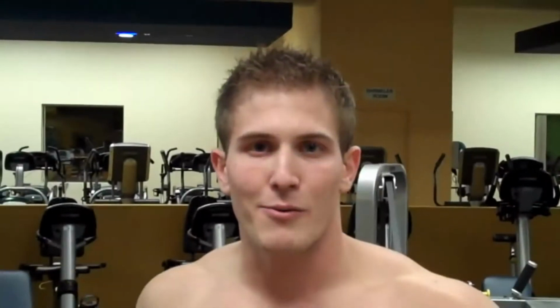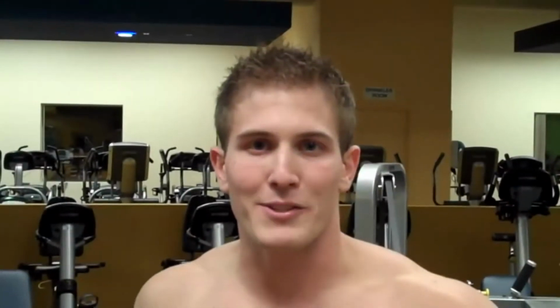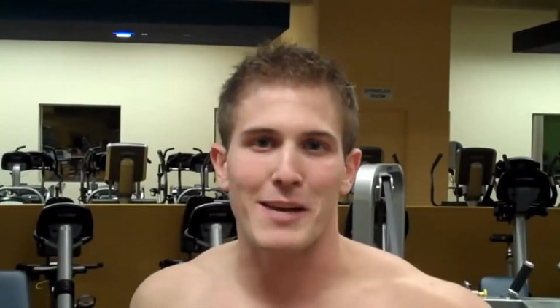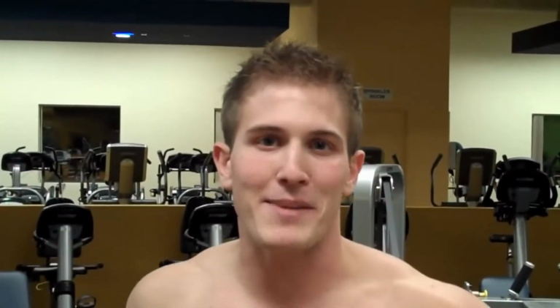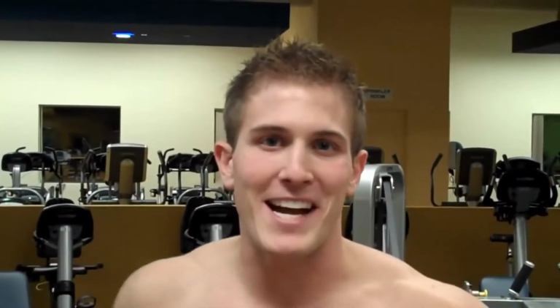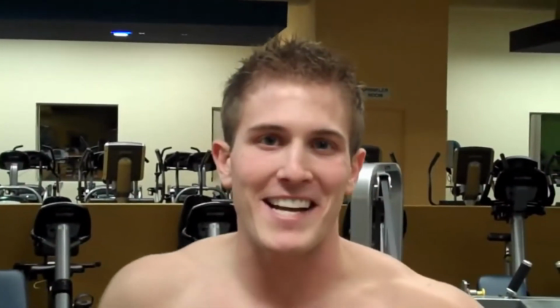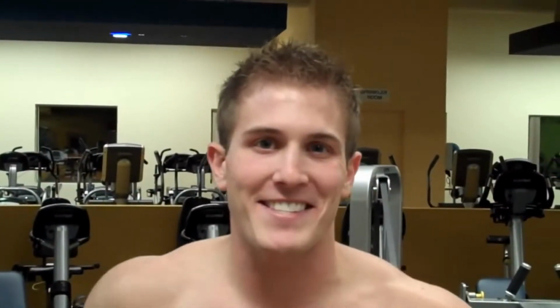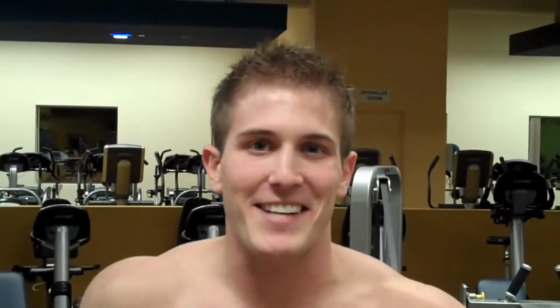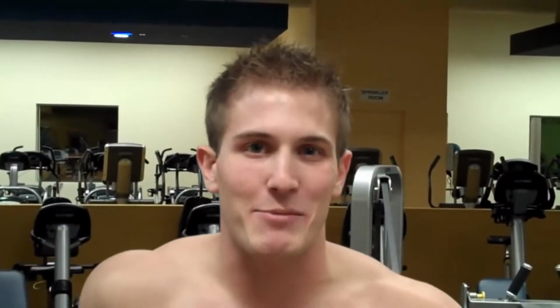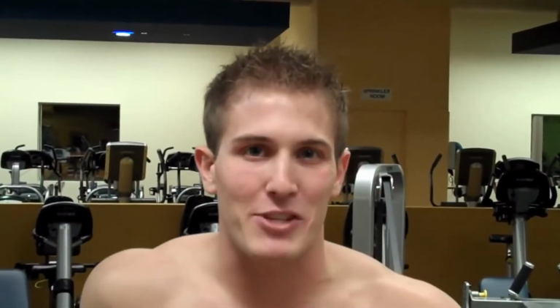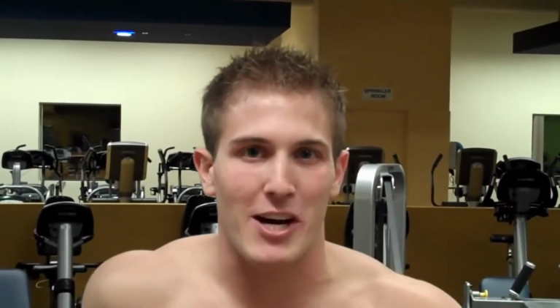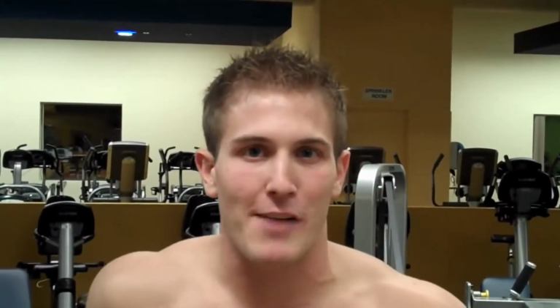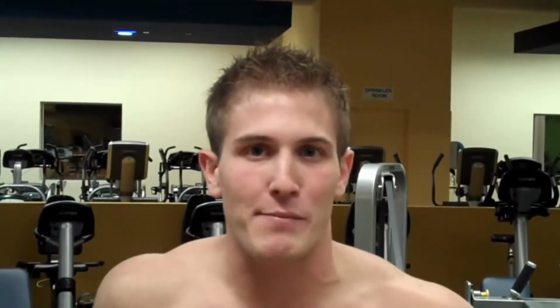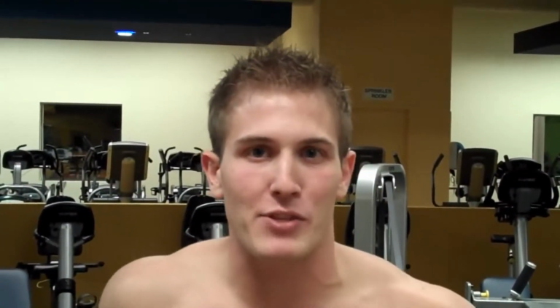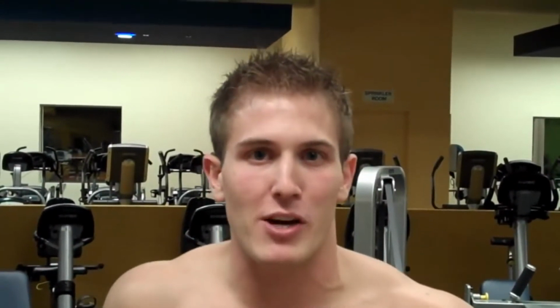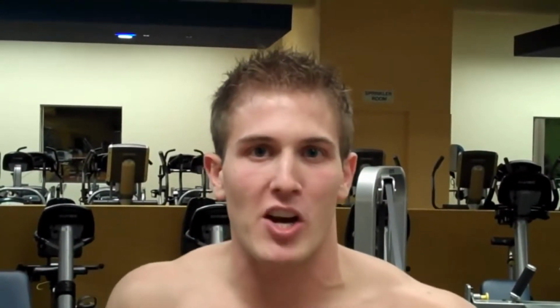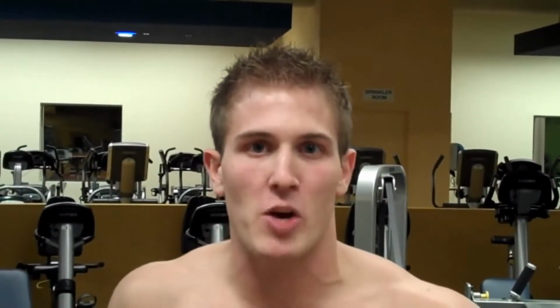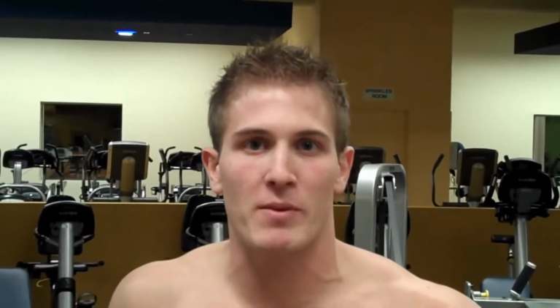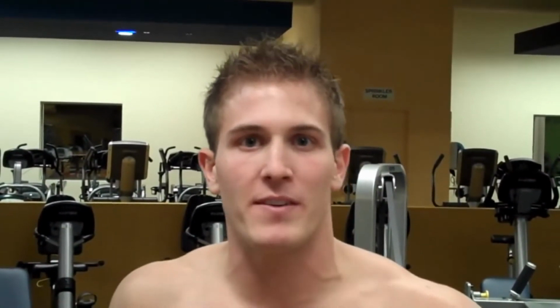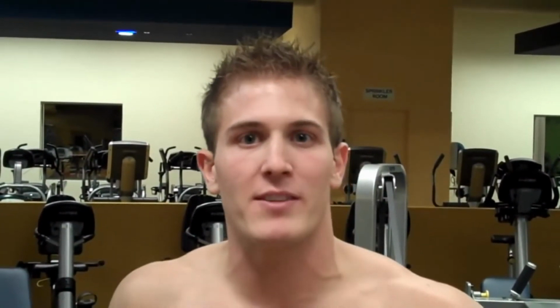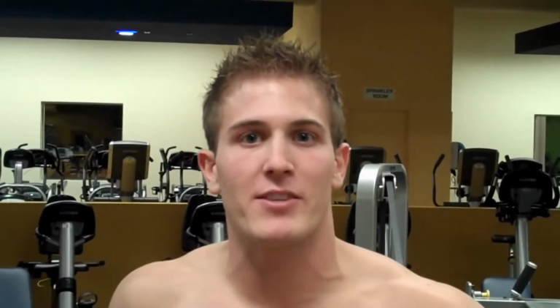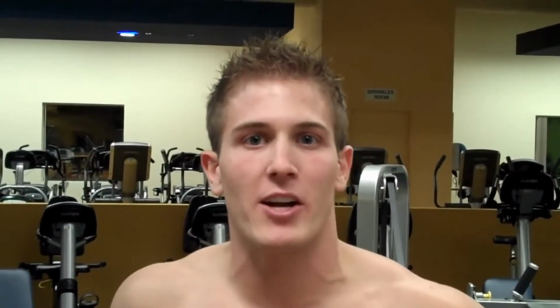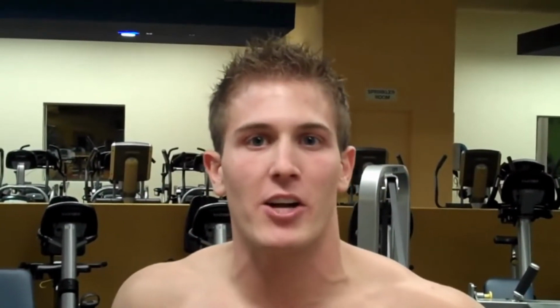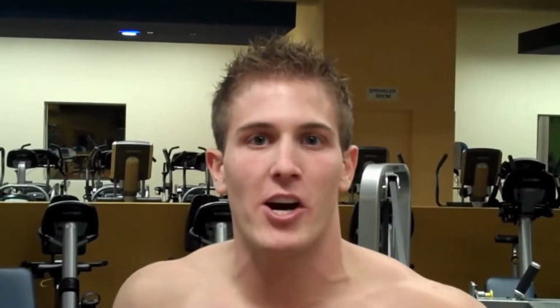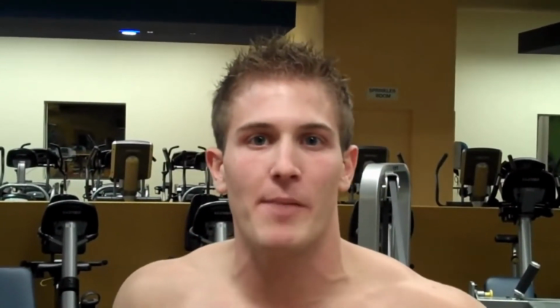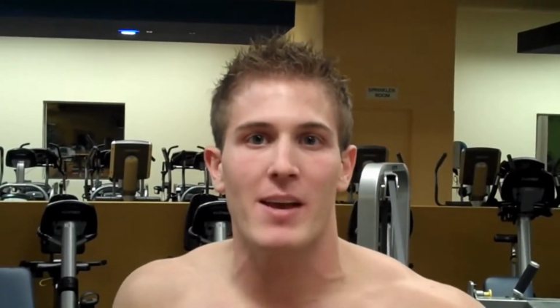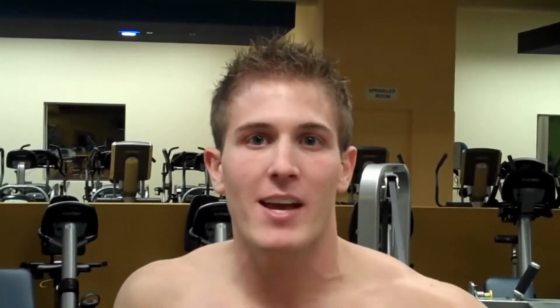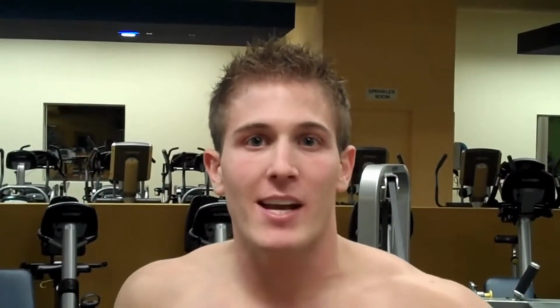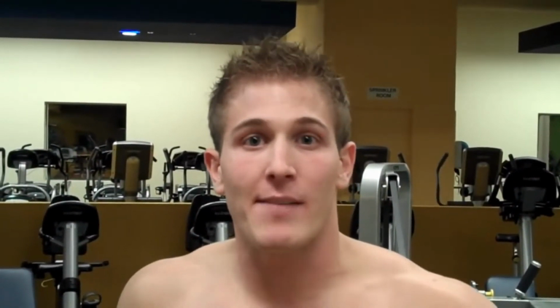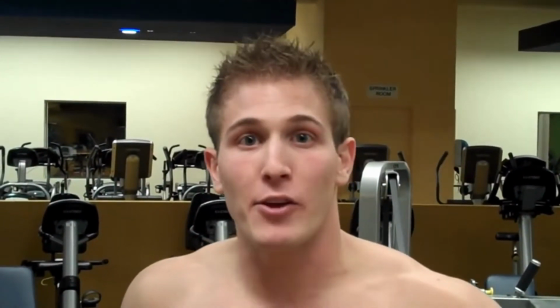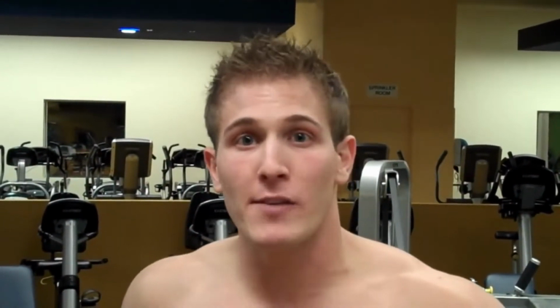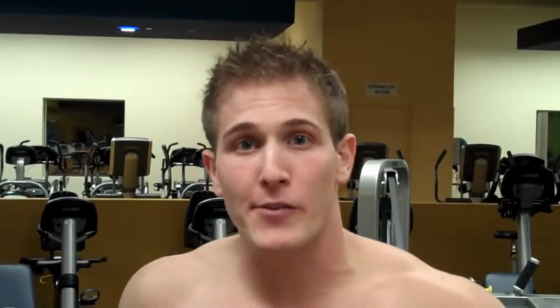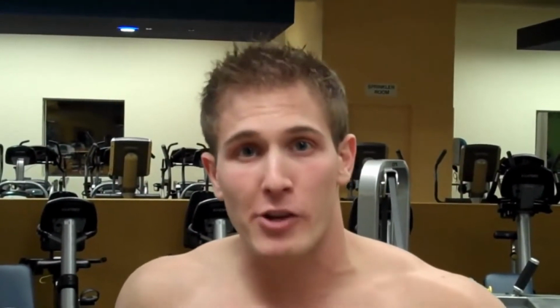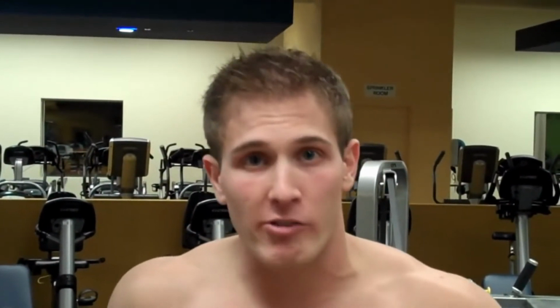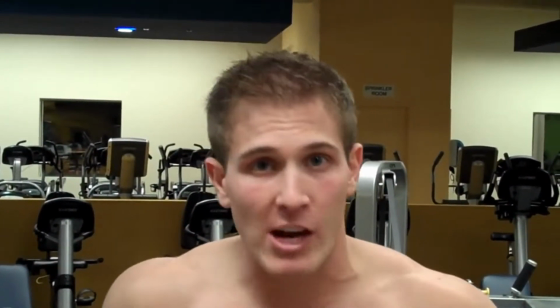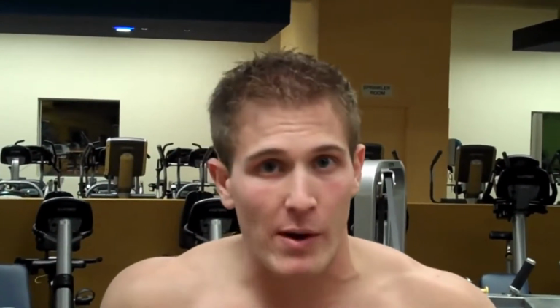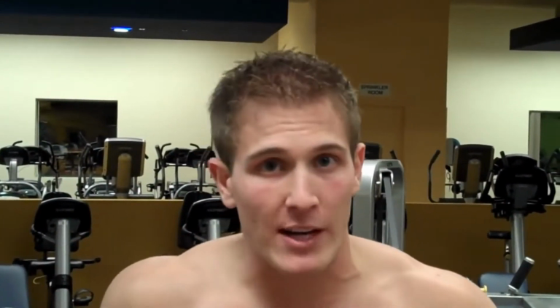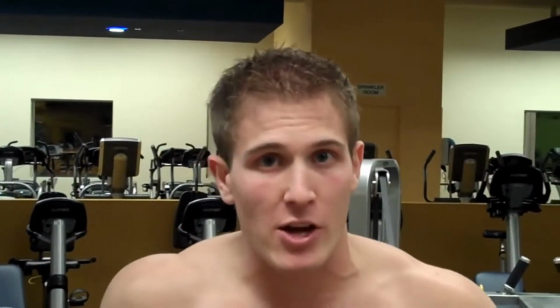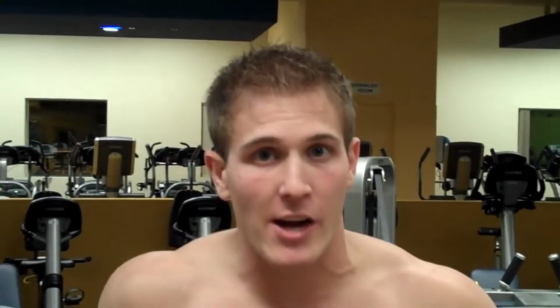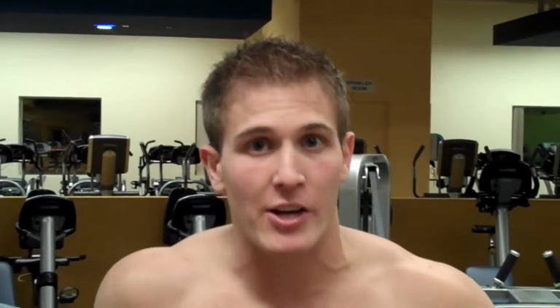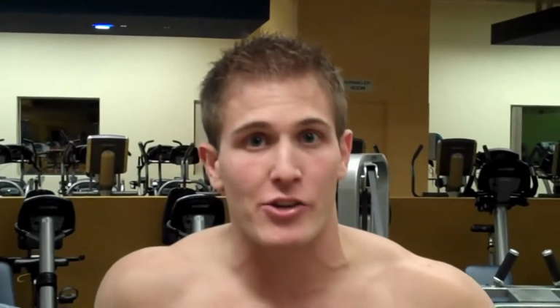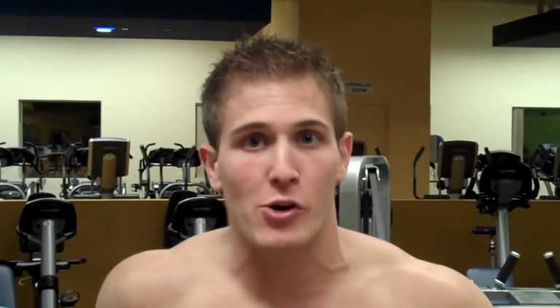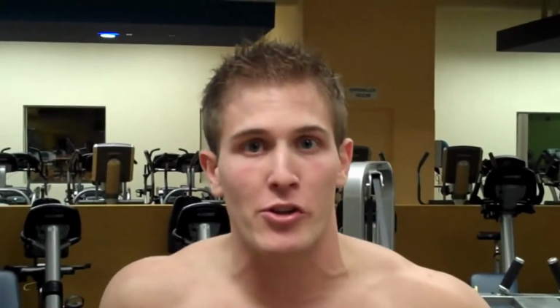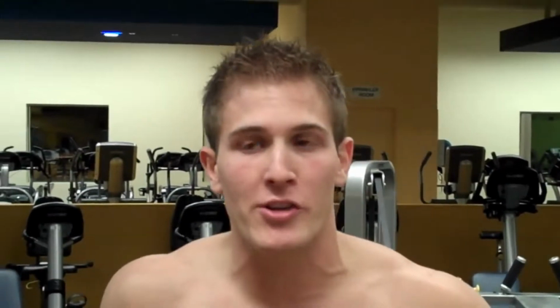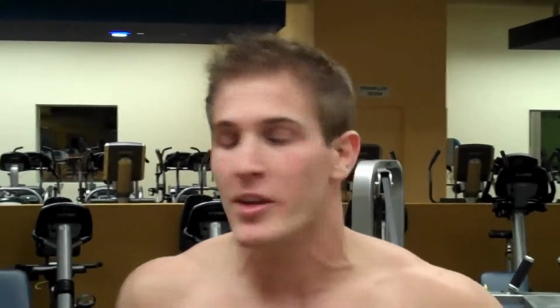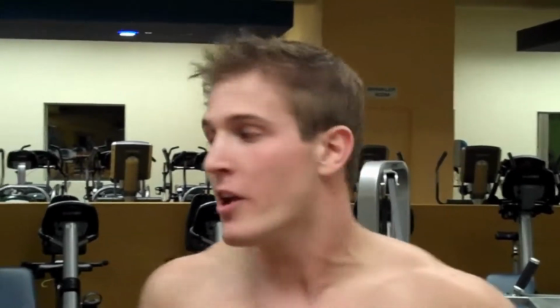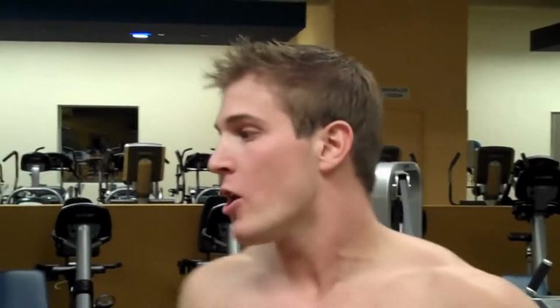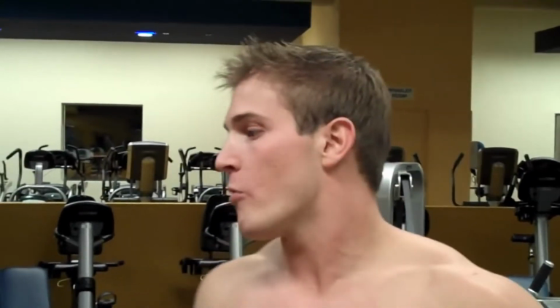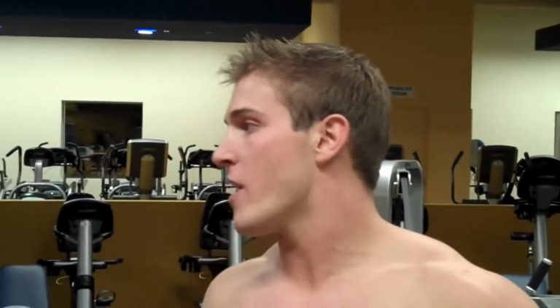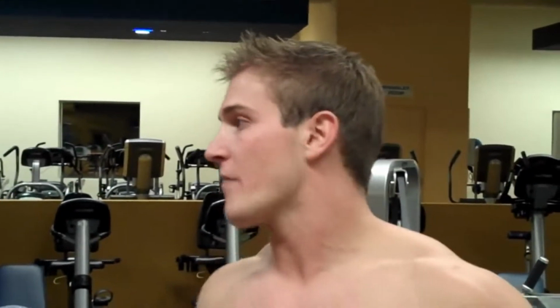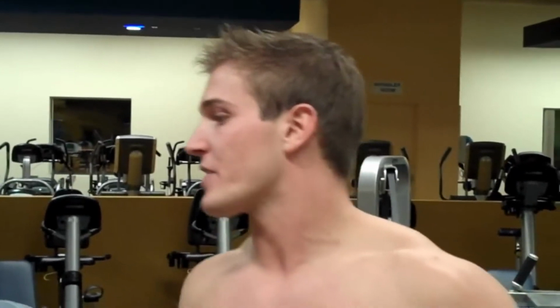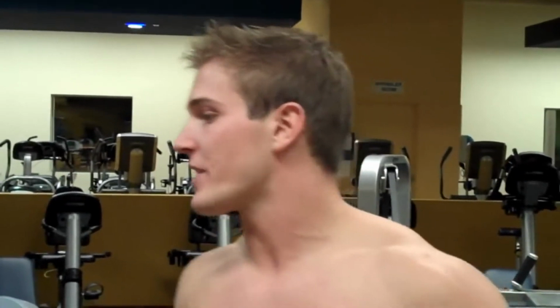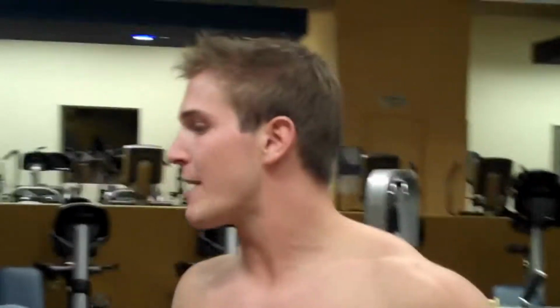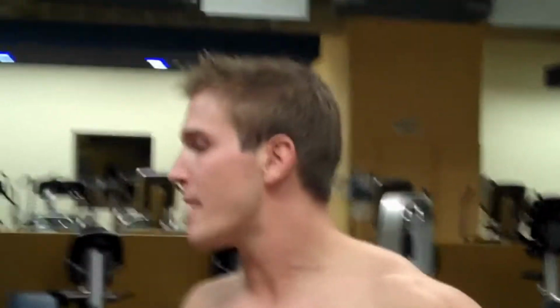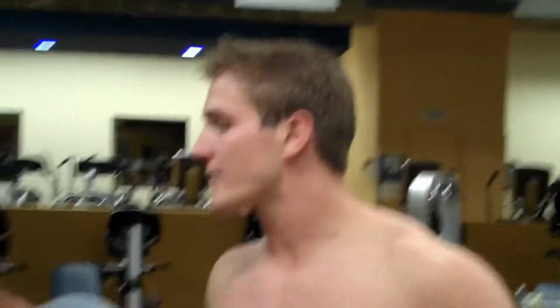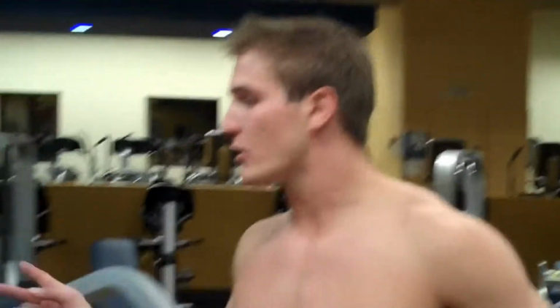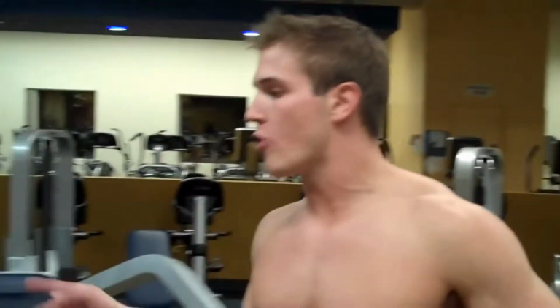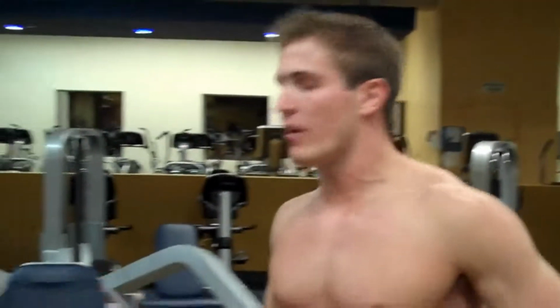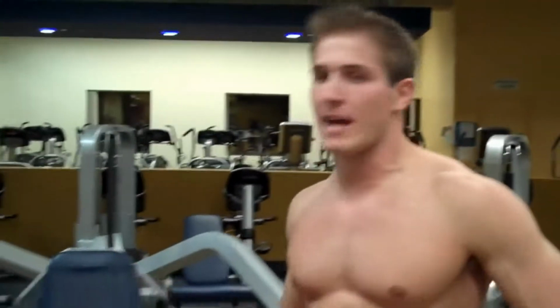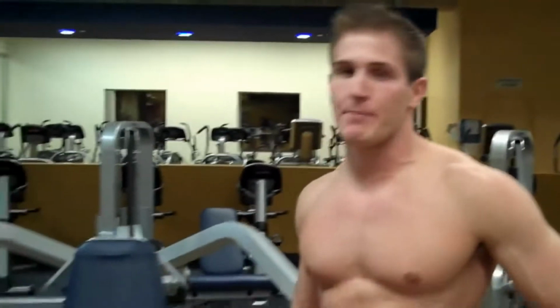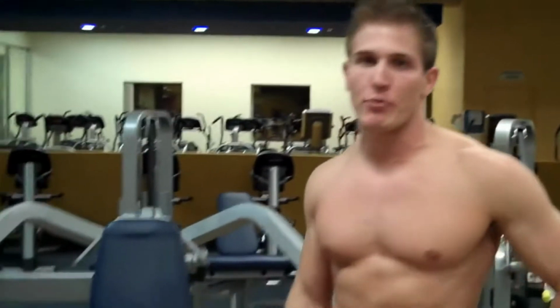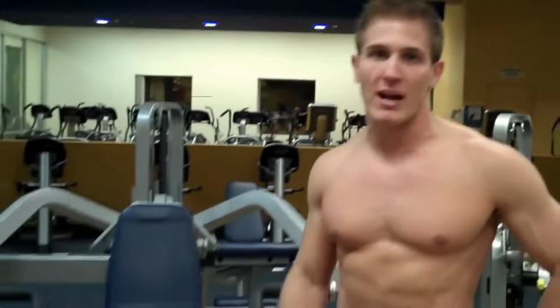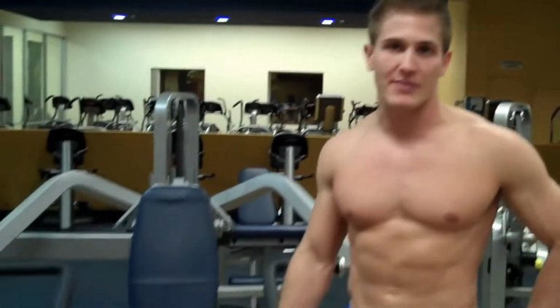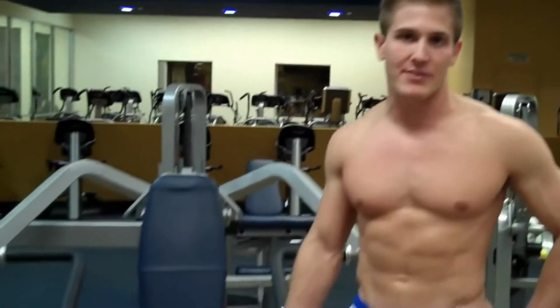What's up guys? I'm Scott from scotthermanfitness.com. If you're looking for a great way to target your shoulders, we're at the Cybex Overhead Press.